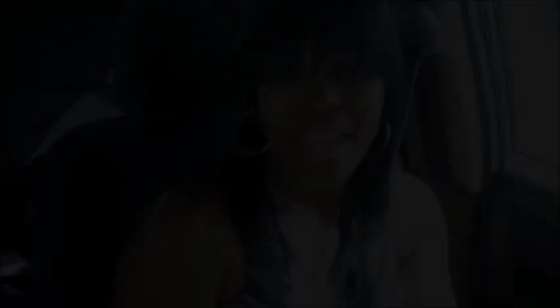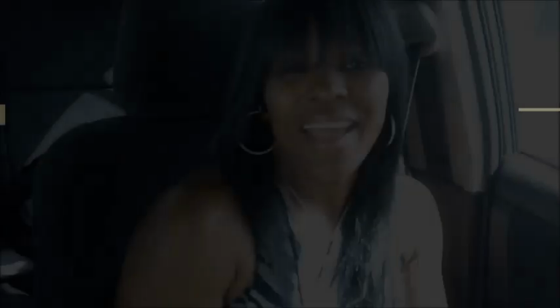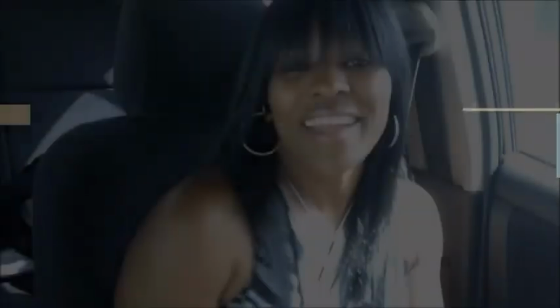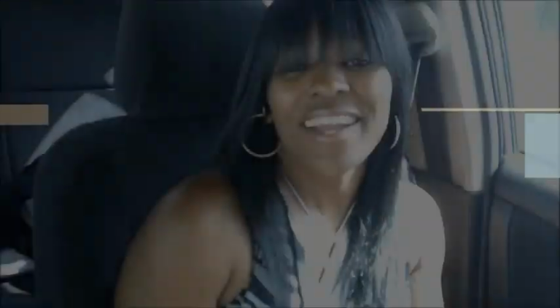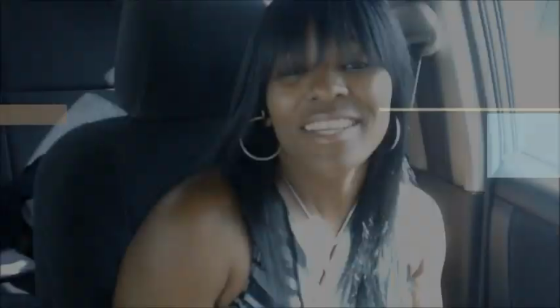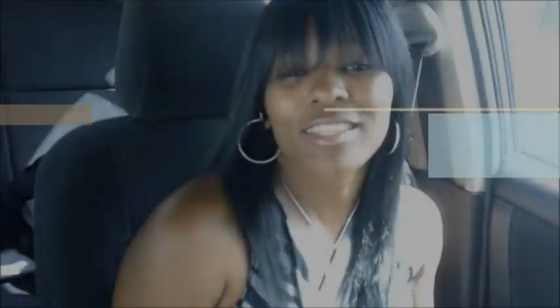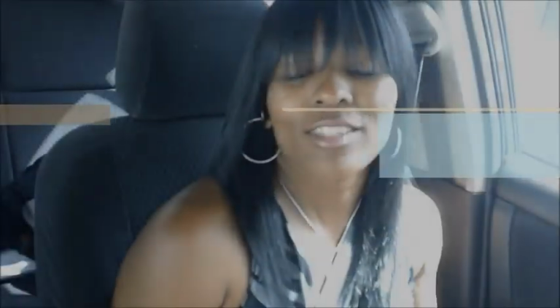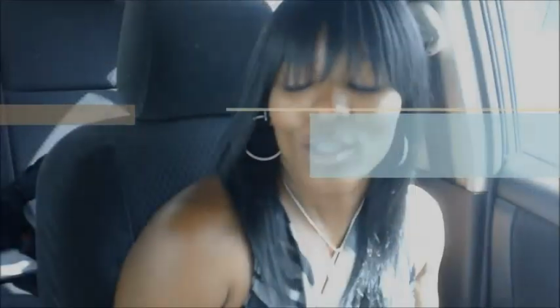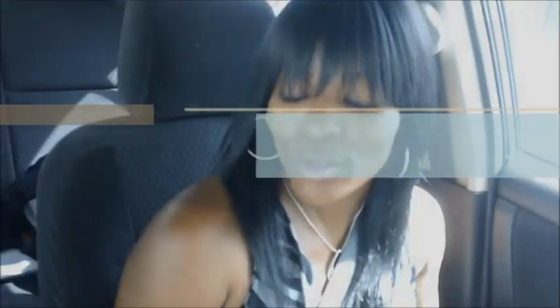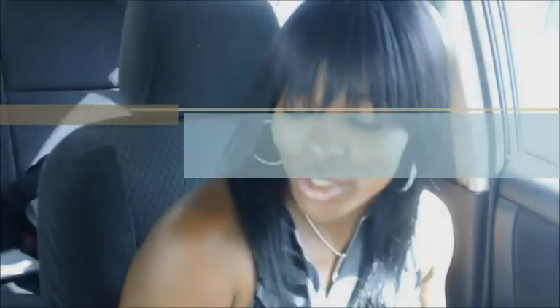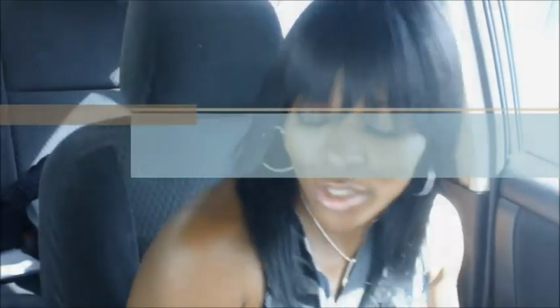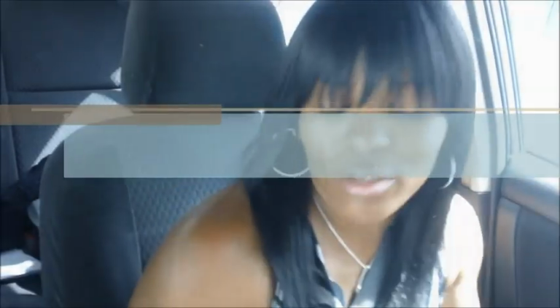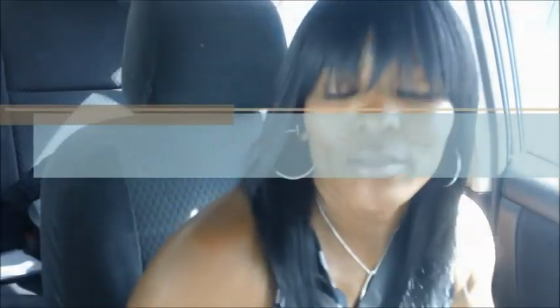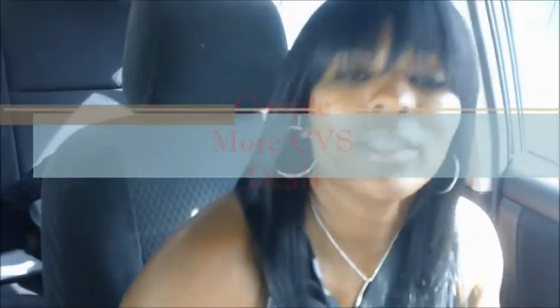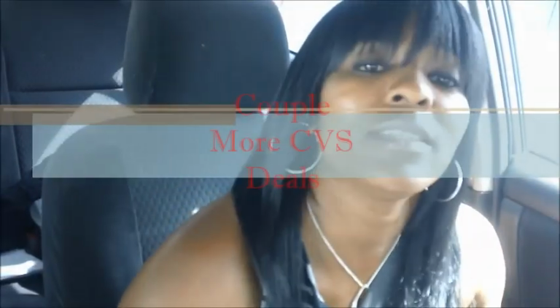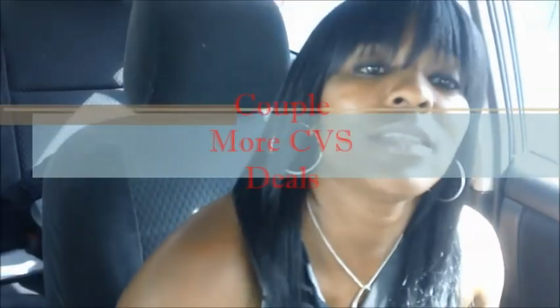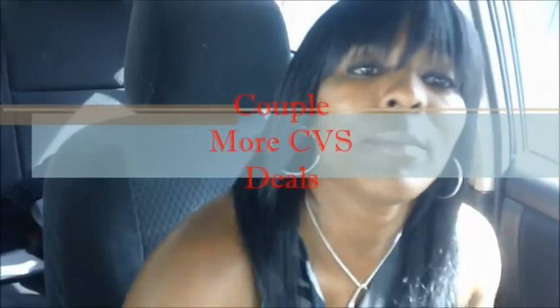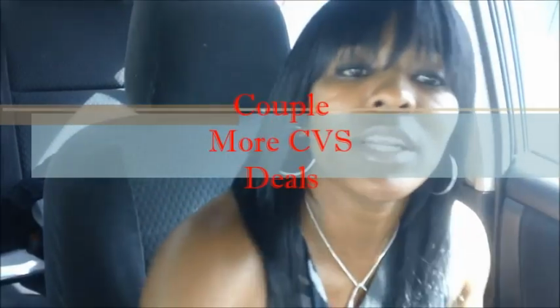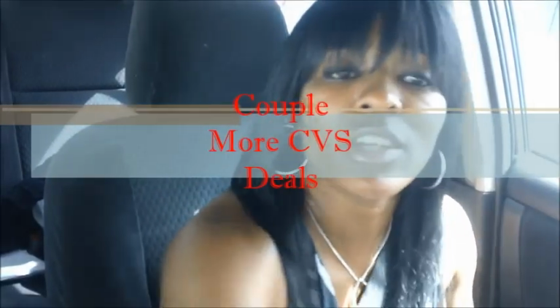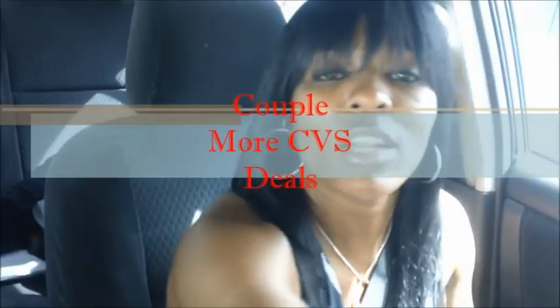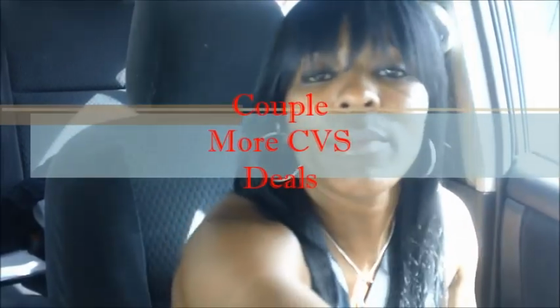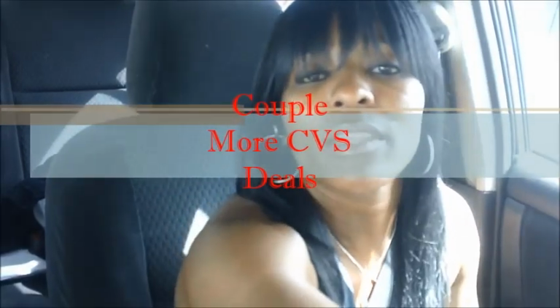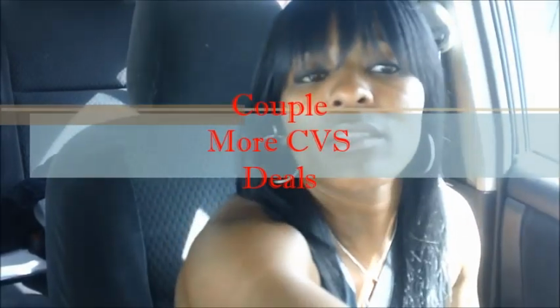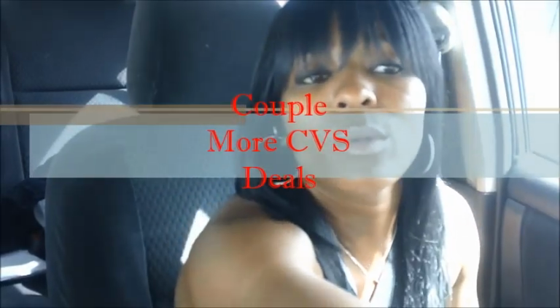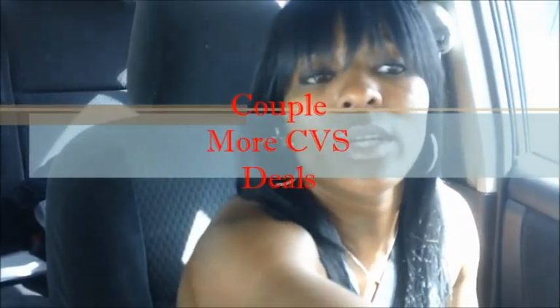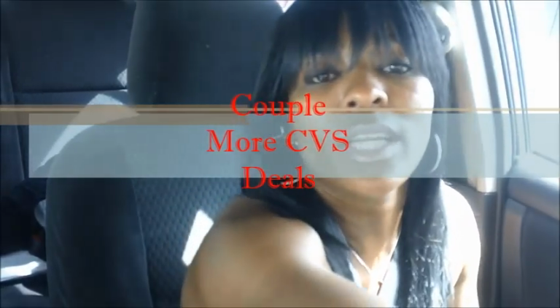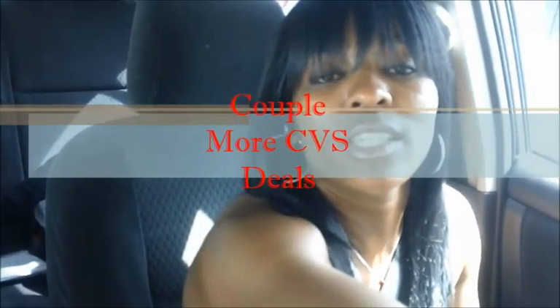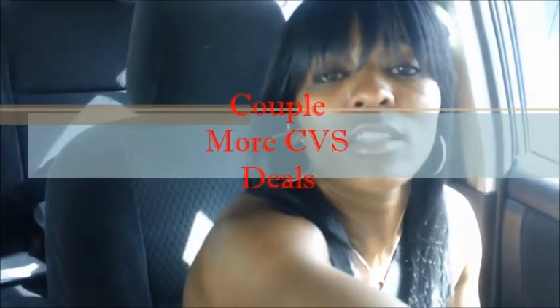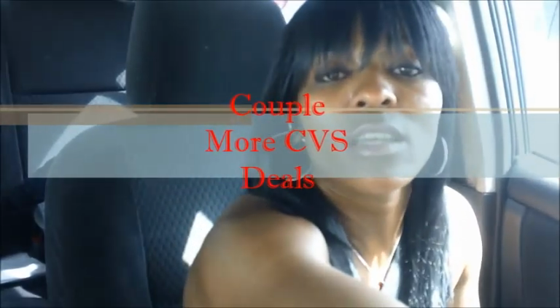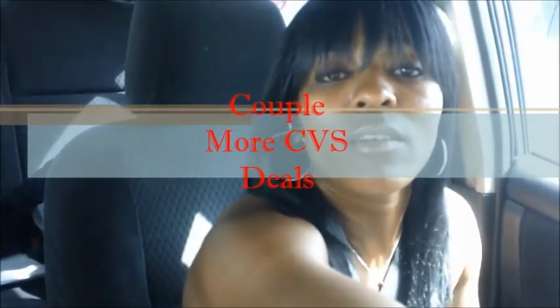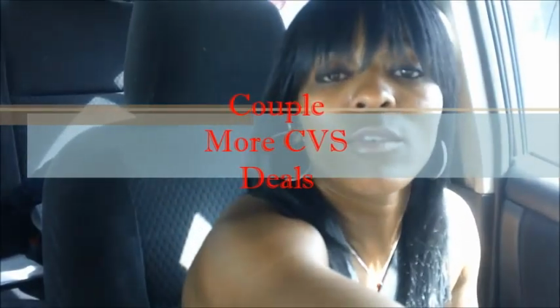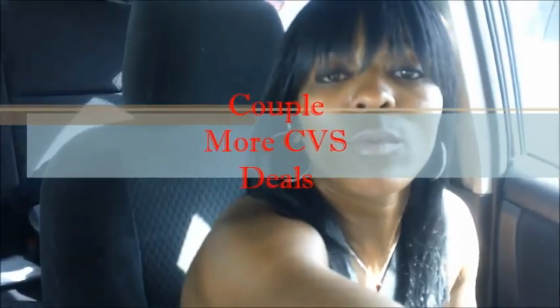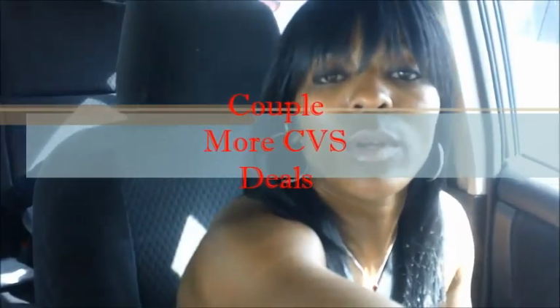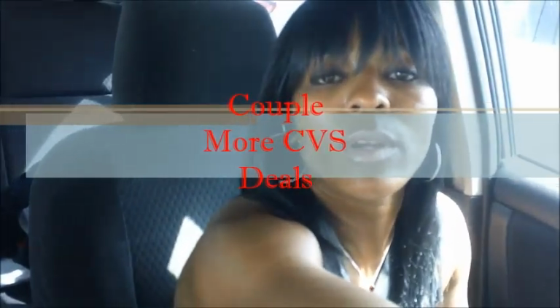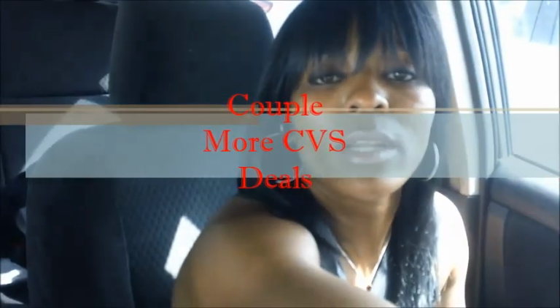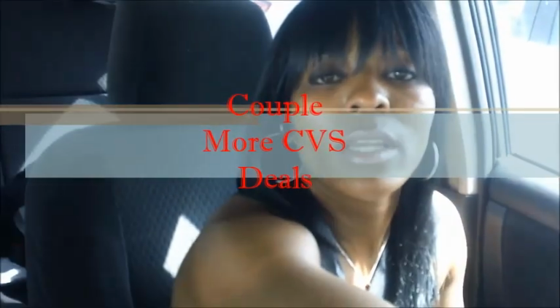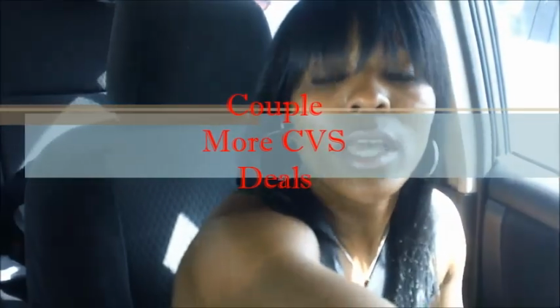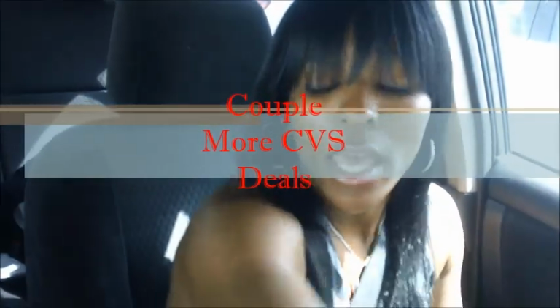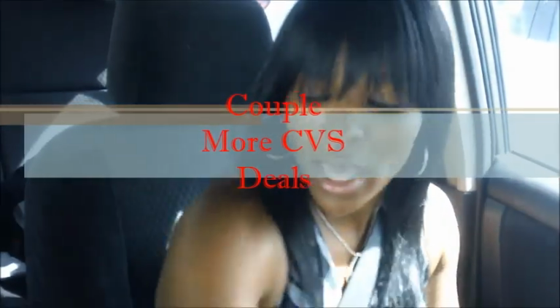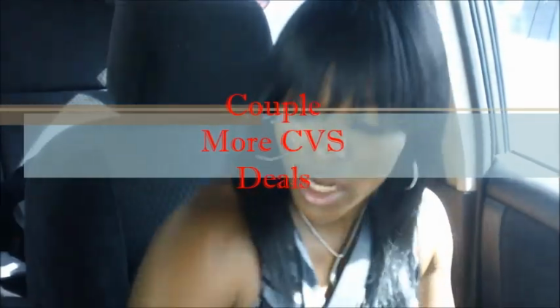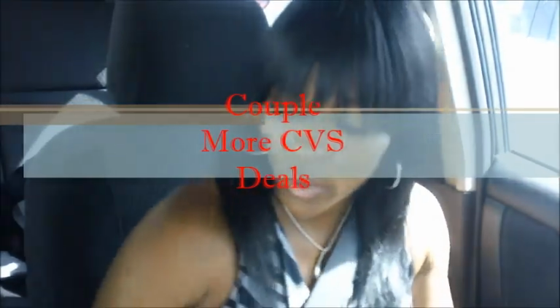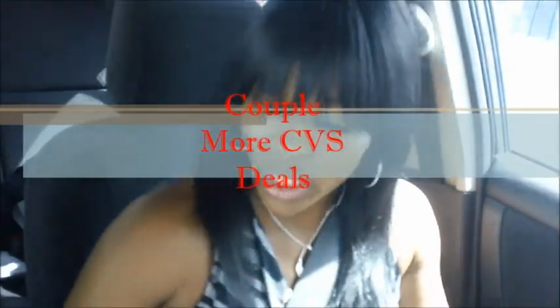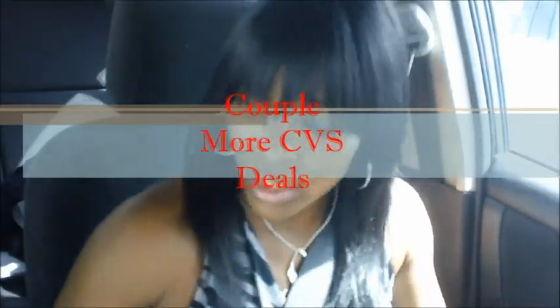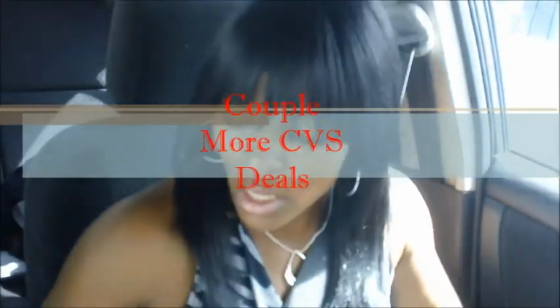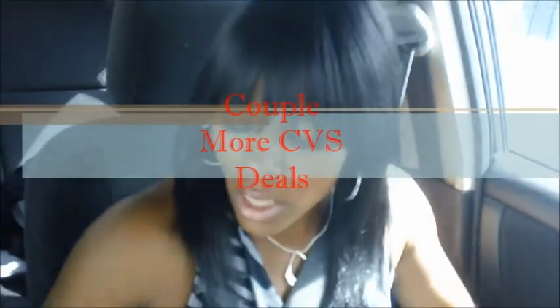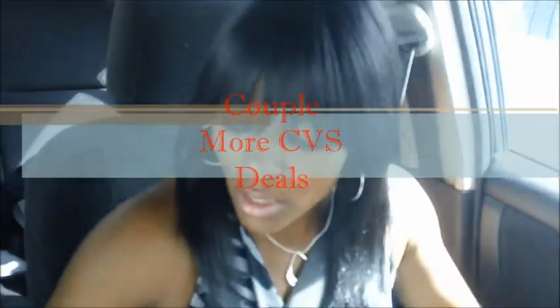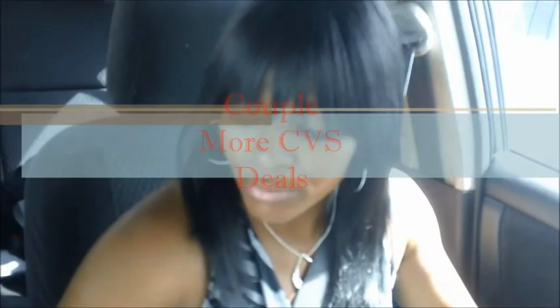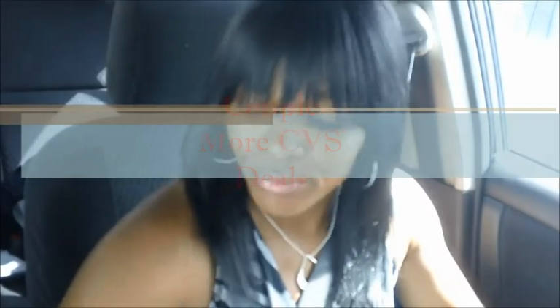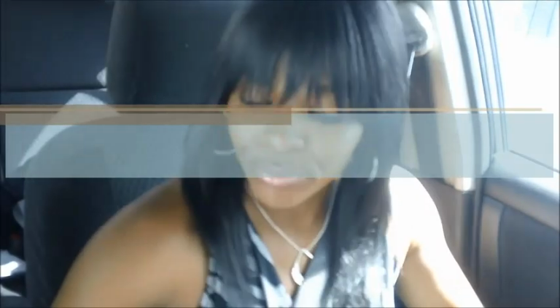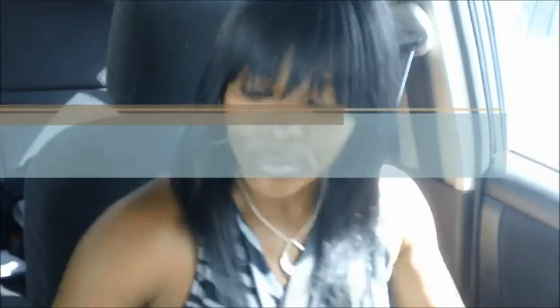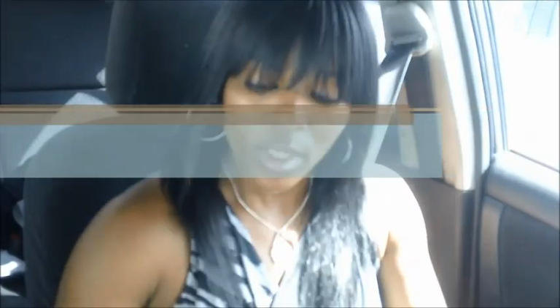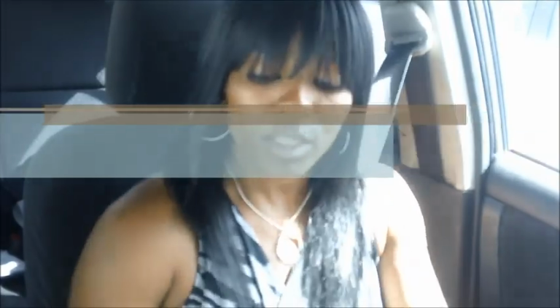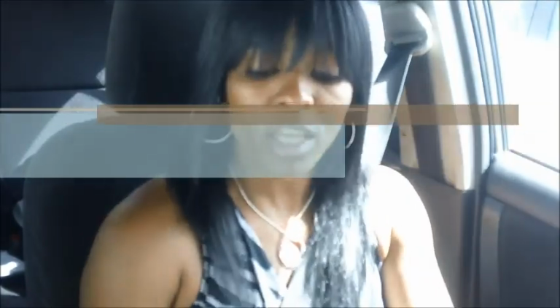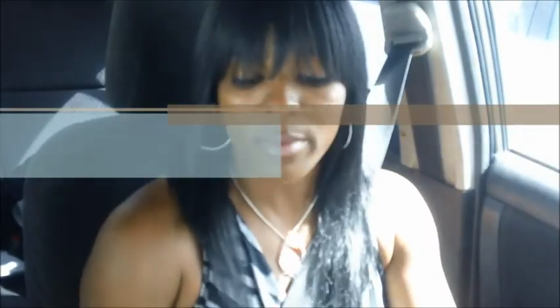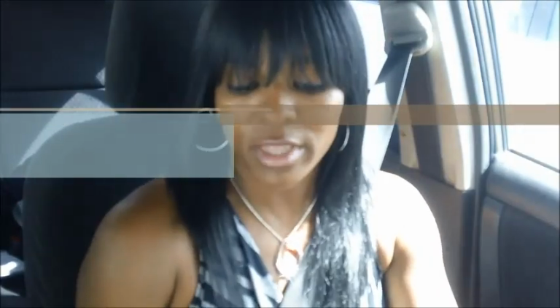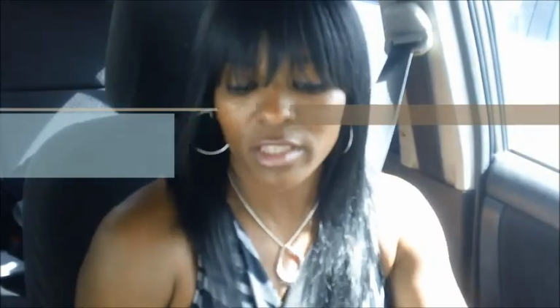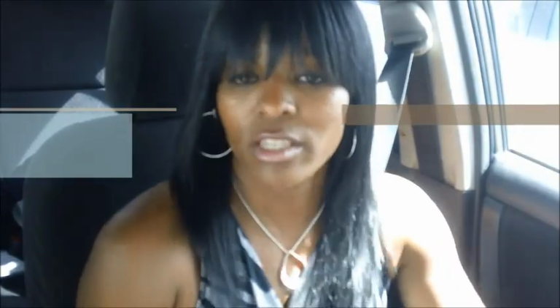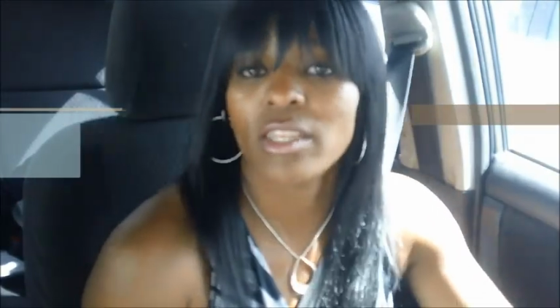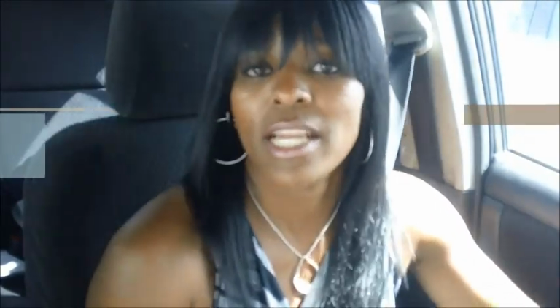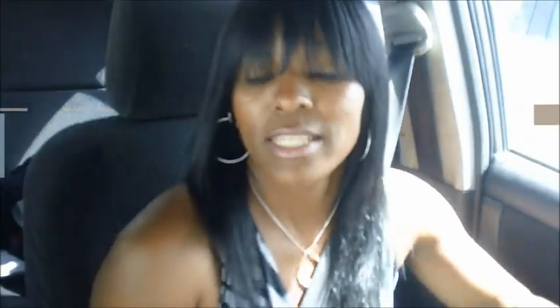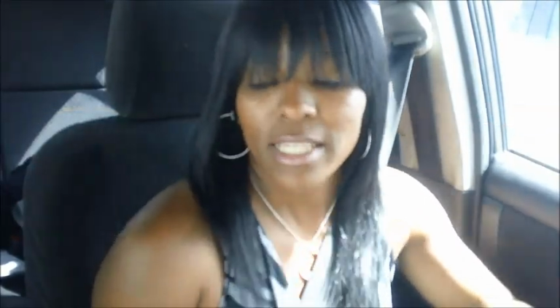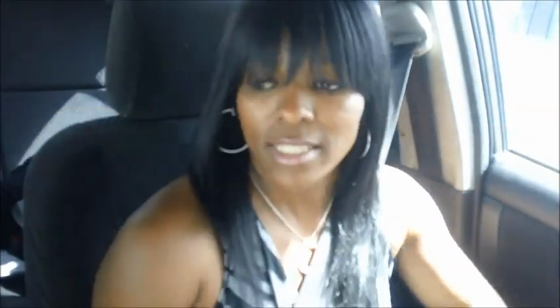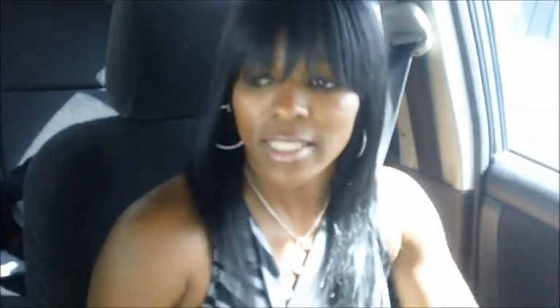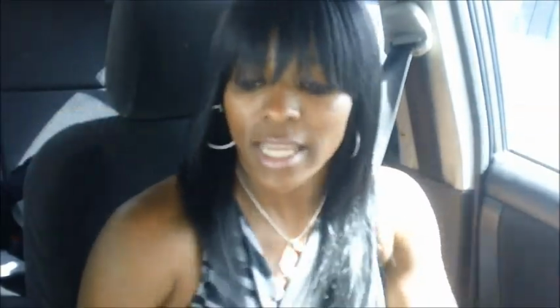Hey guys, it's Soulja Girl. I'm going to try to make this quick. I just got off of work and I wanted to tell you about this deal that I did today.